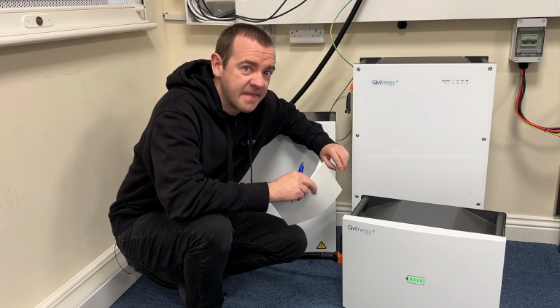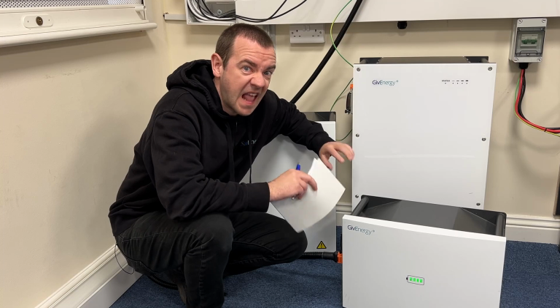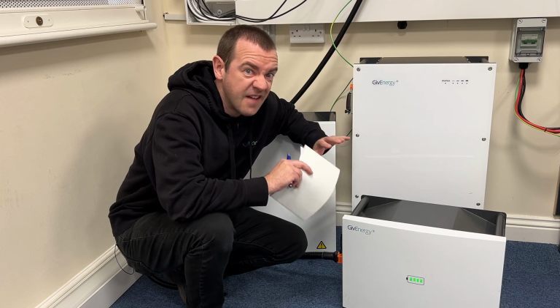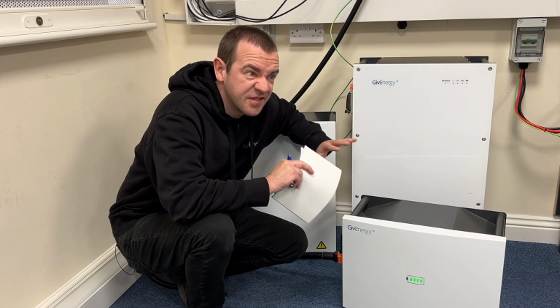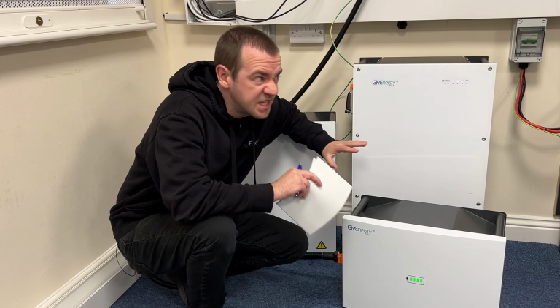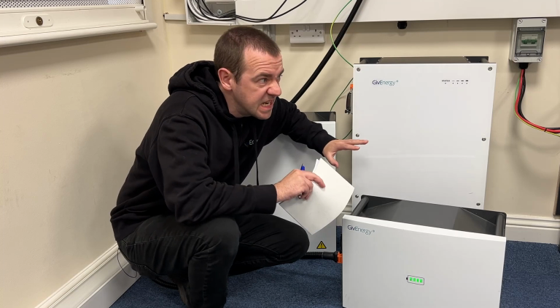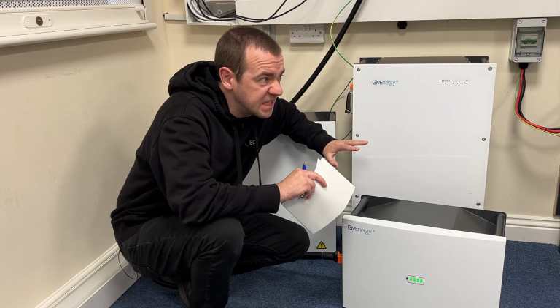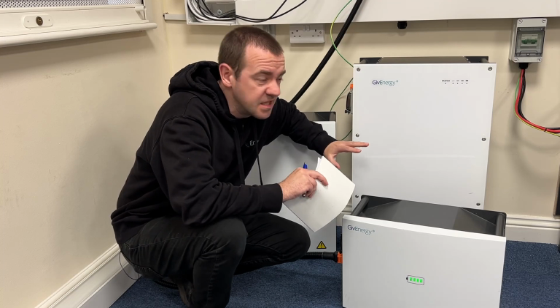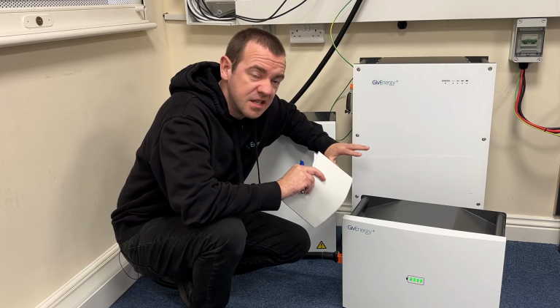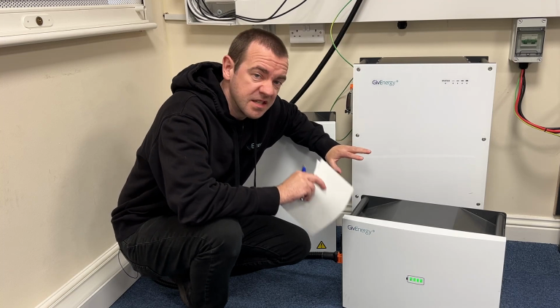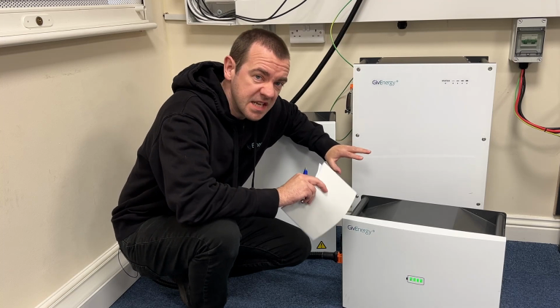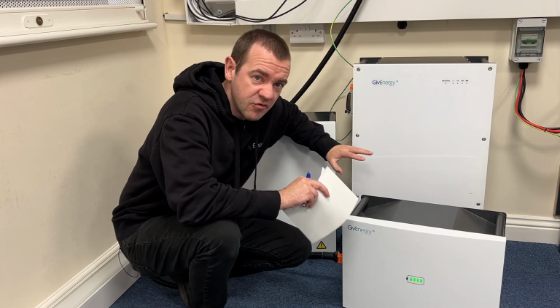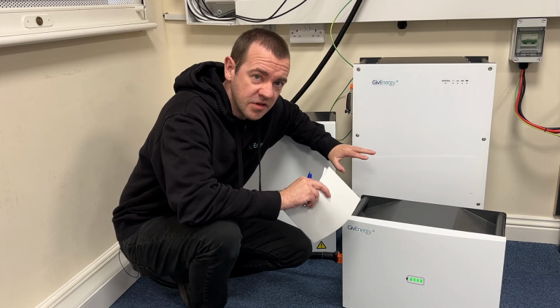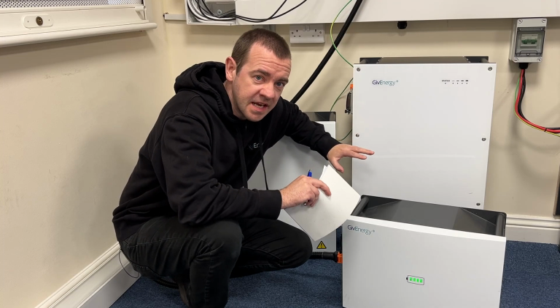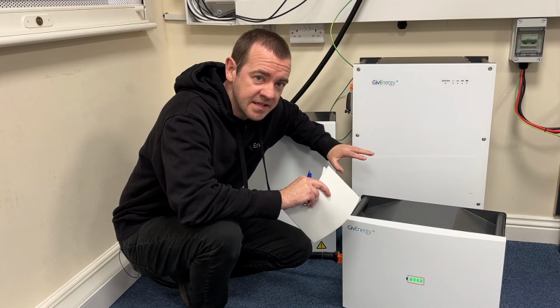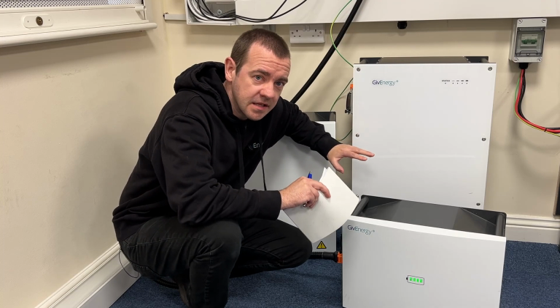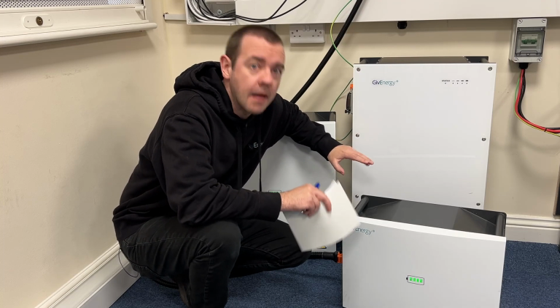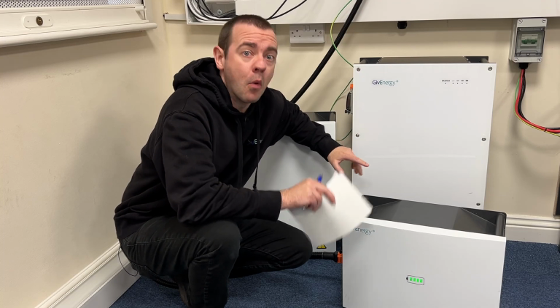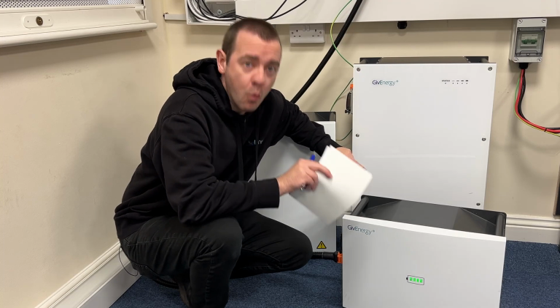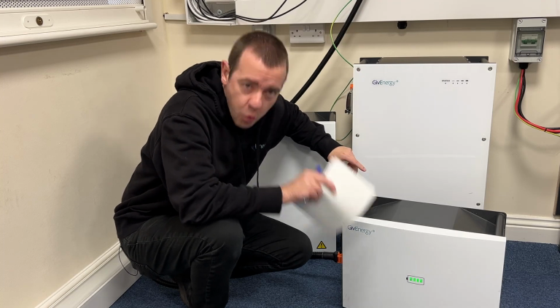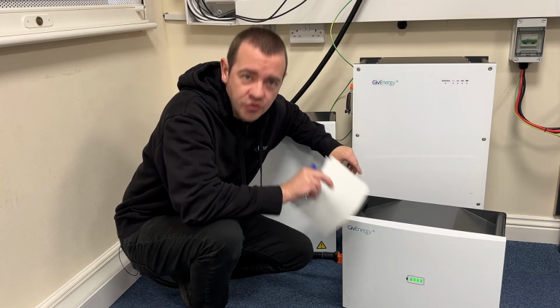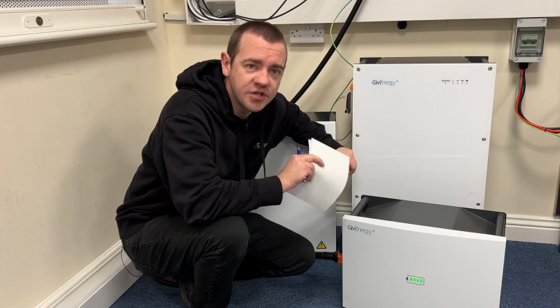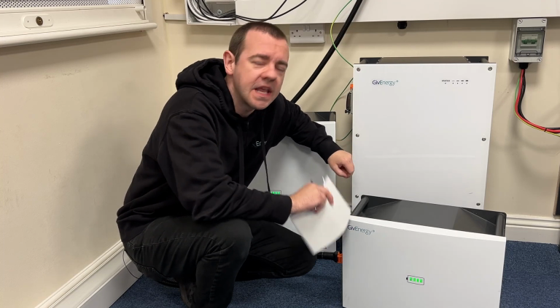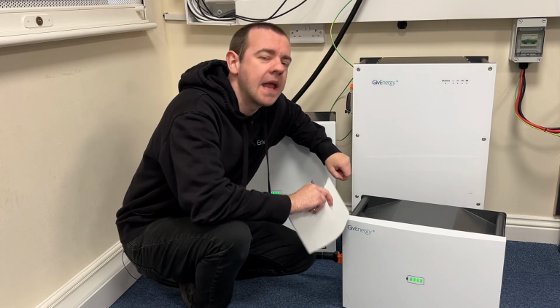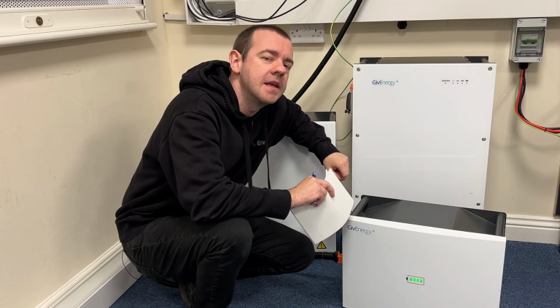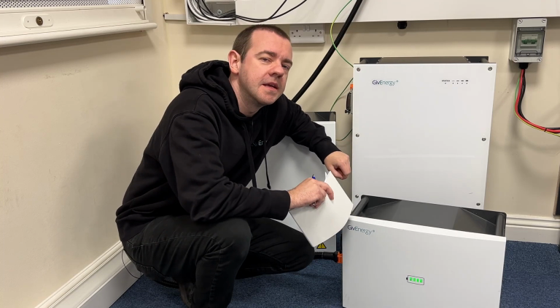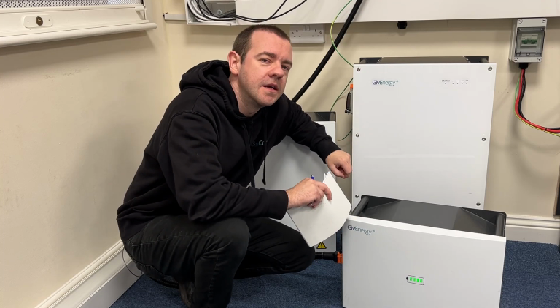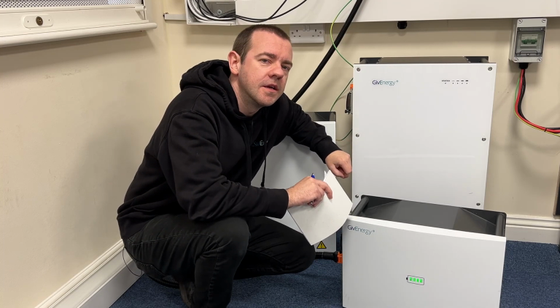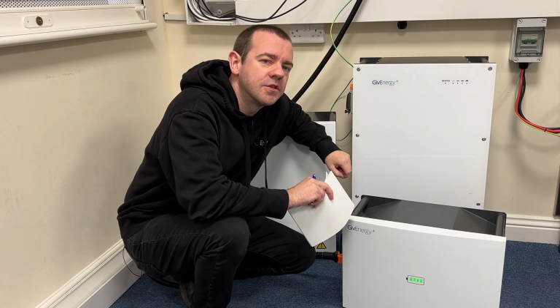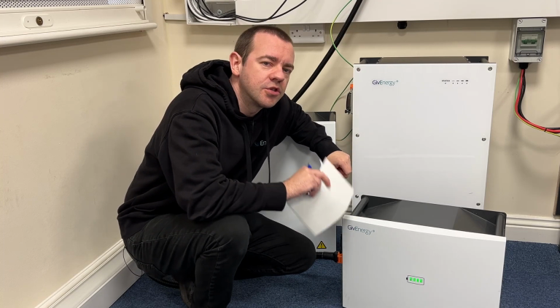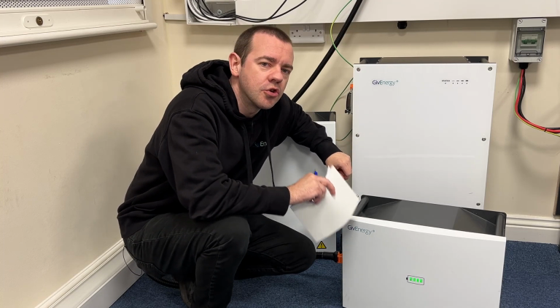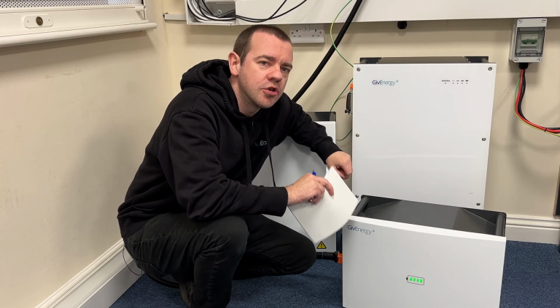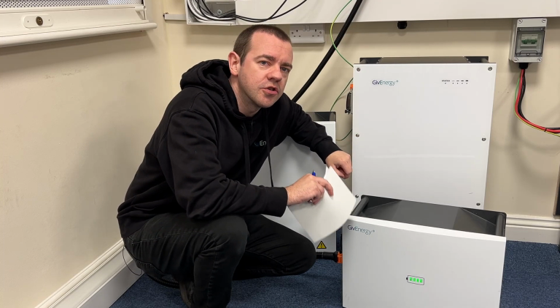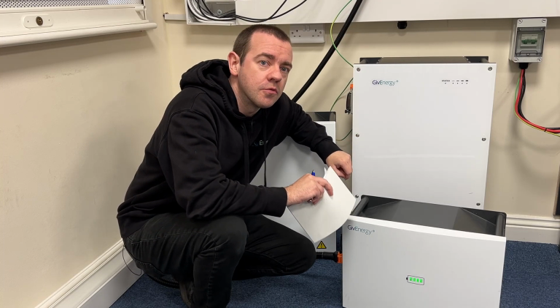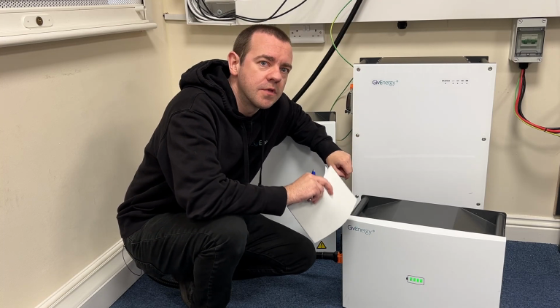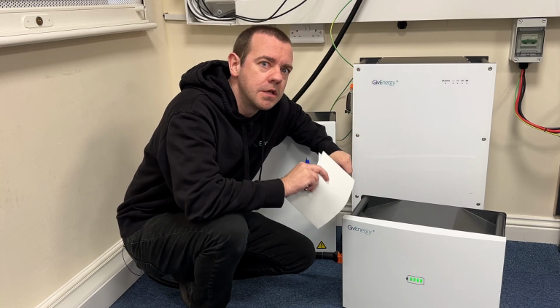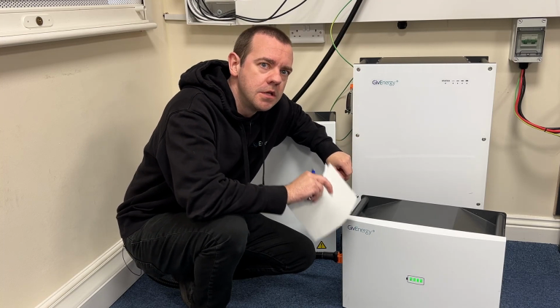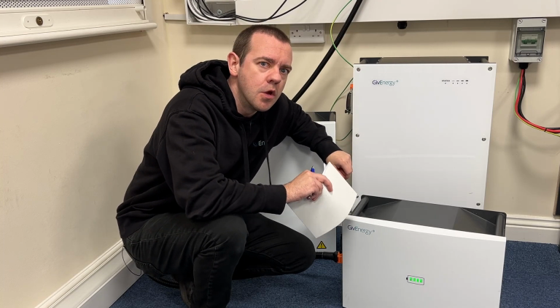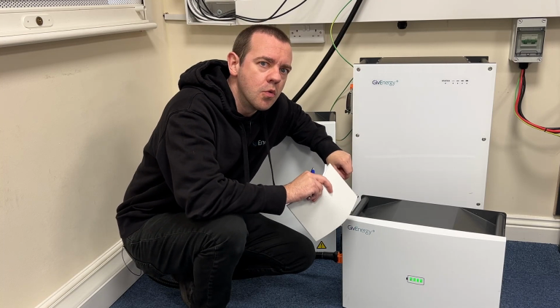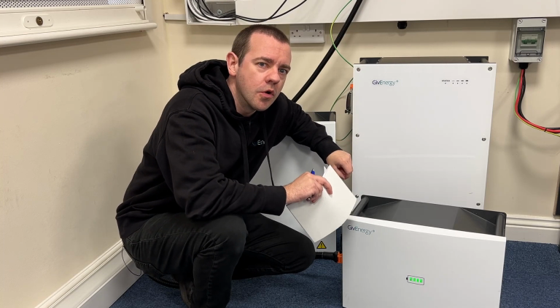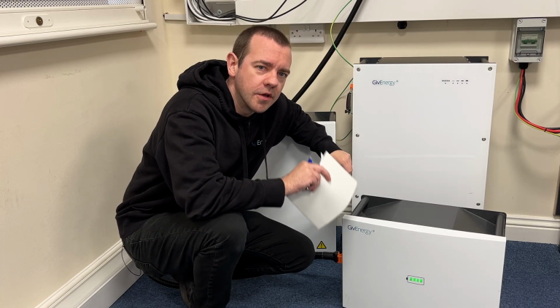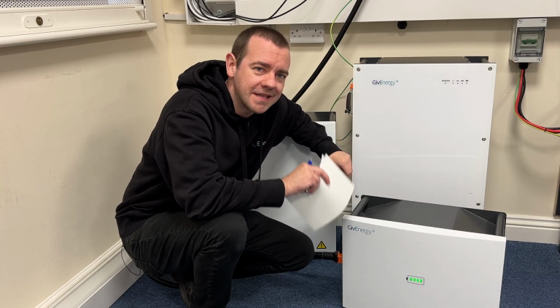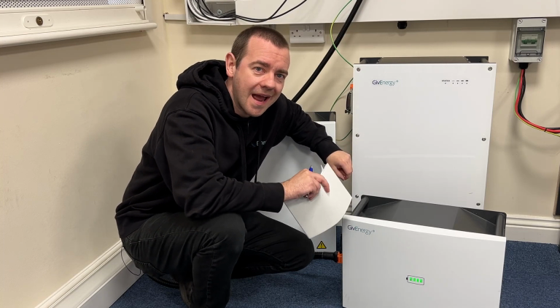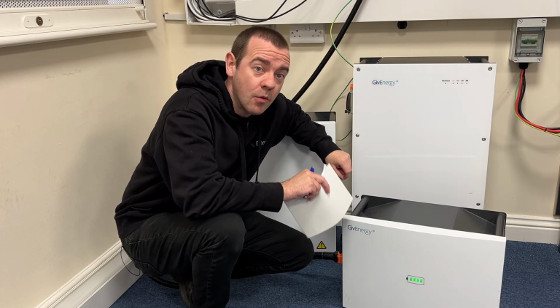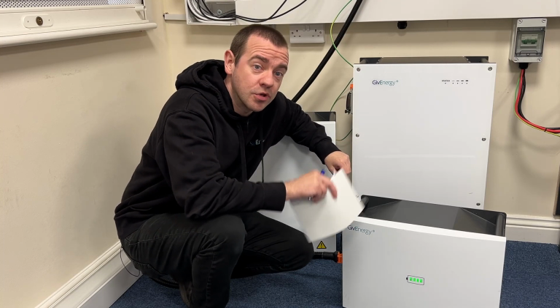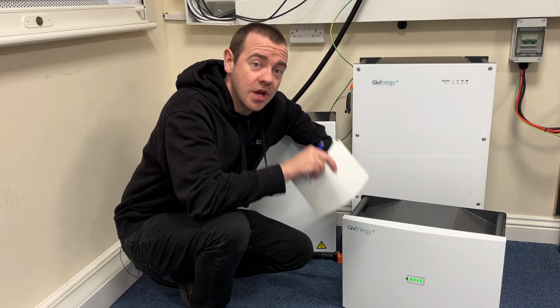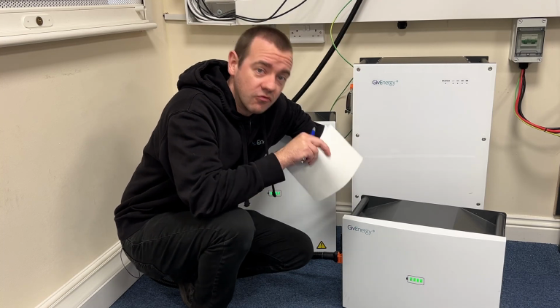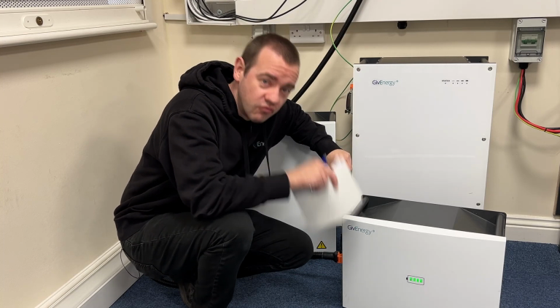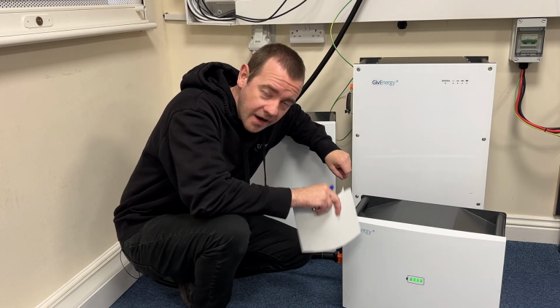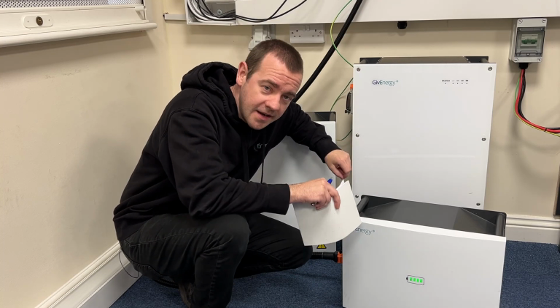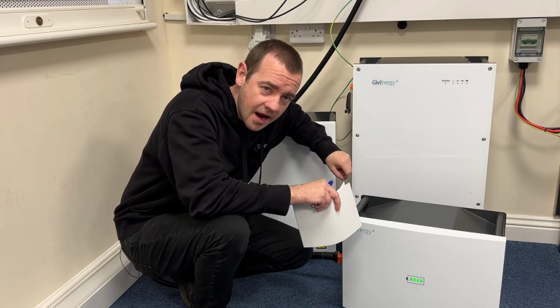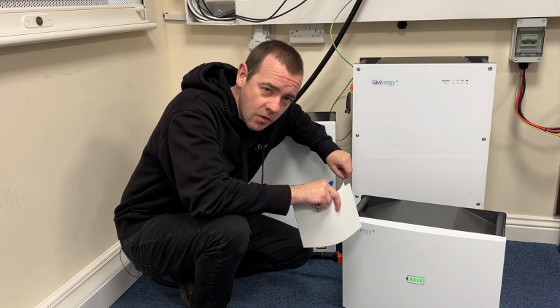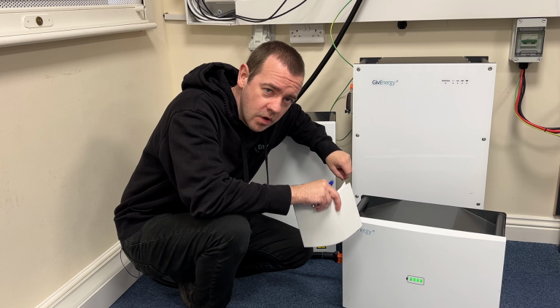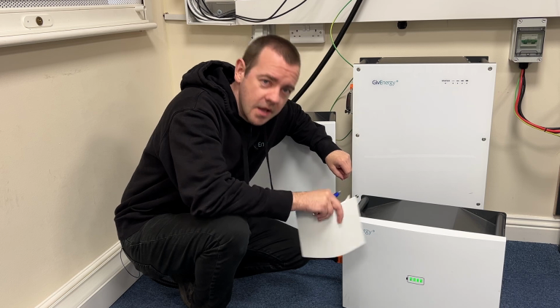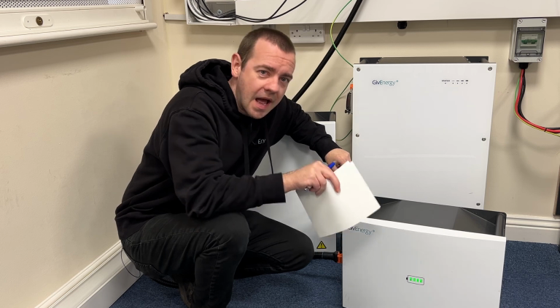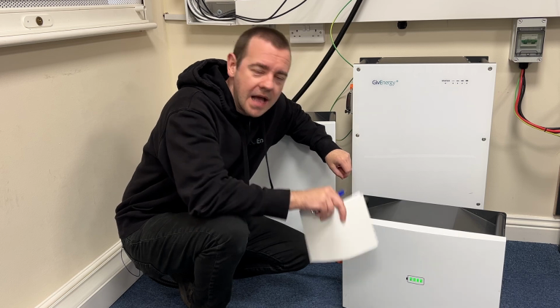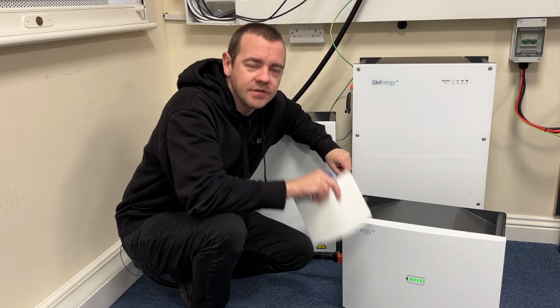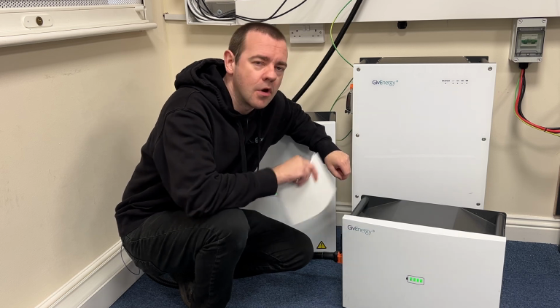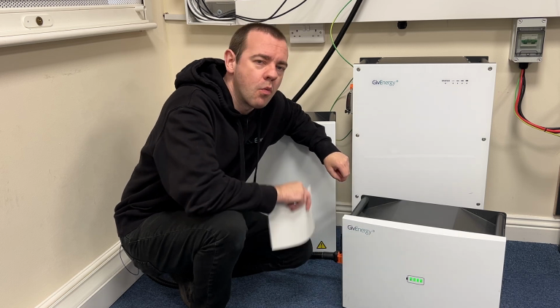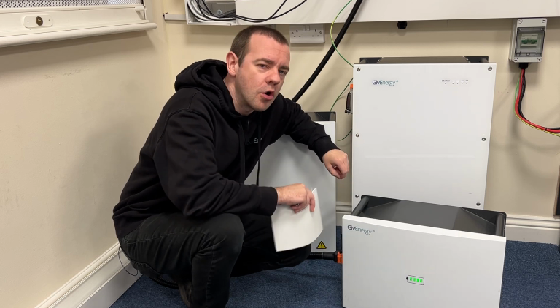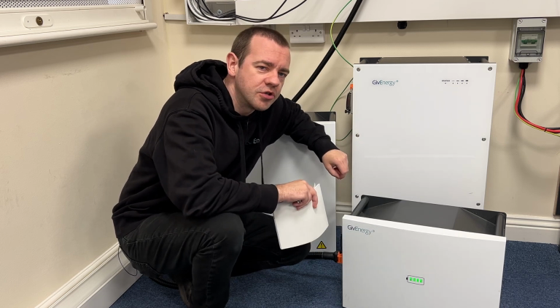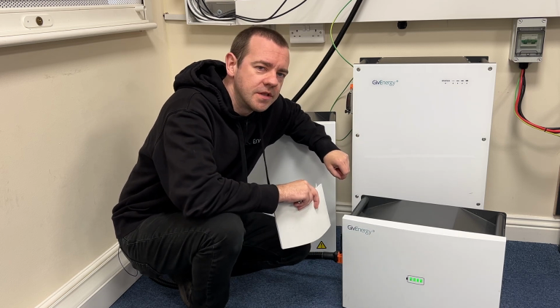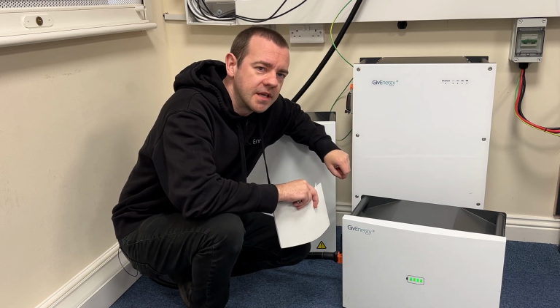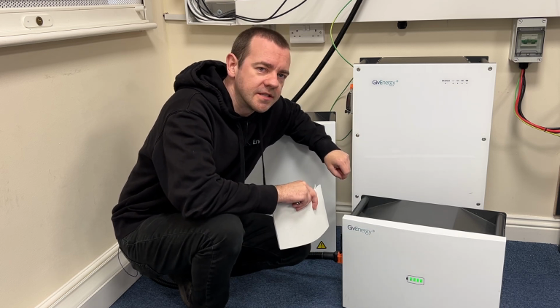I've sneaked into the secret testing lab once again to show you something new that's out right now as you're watching this.